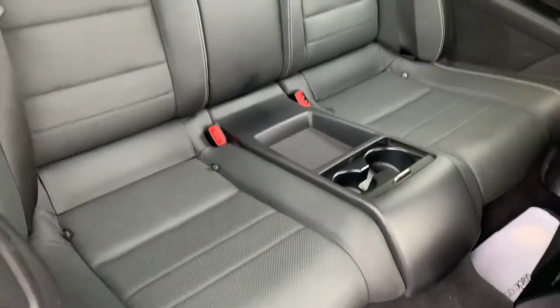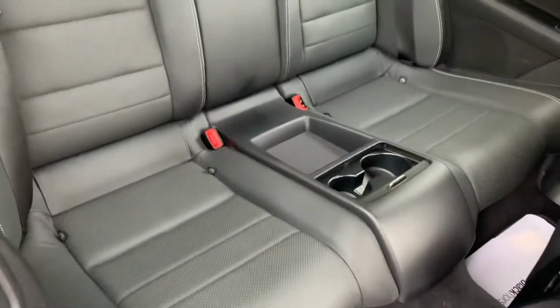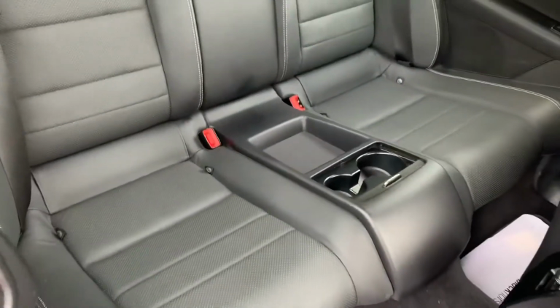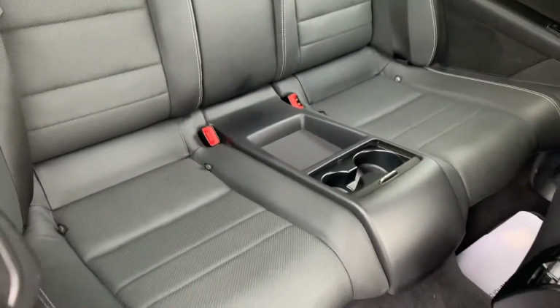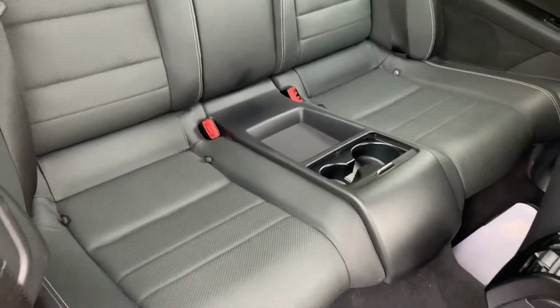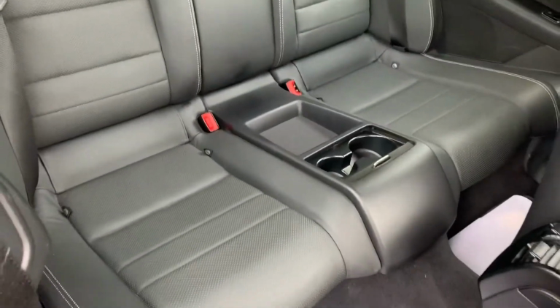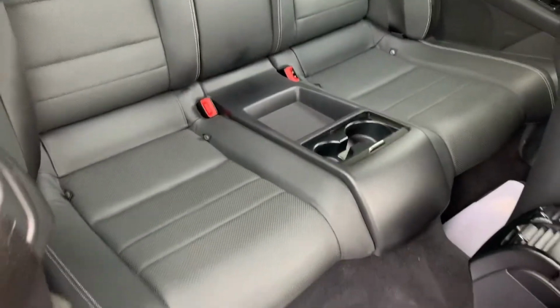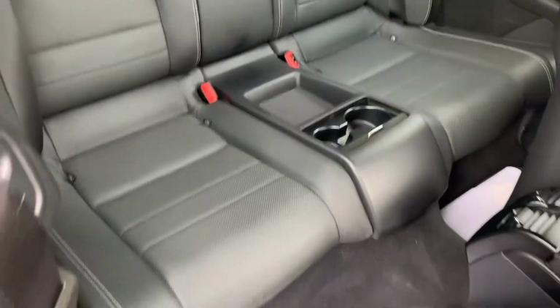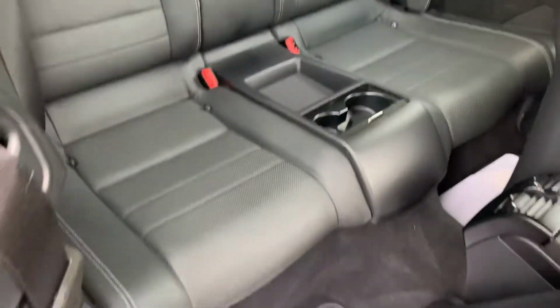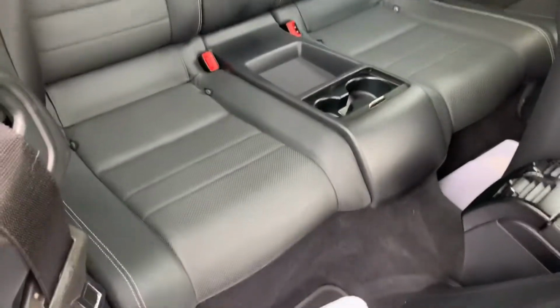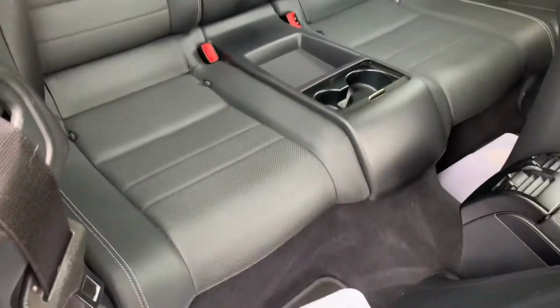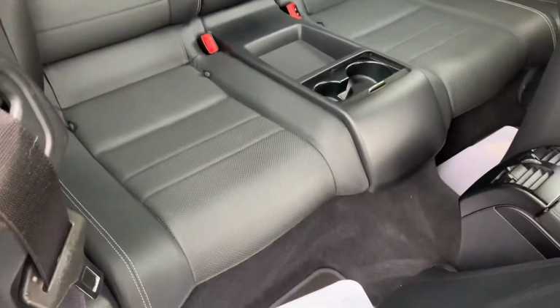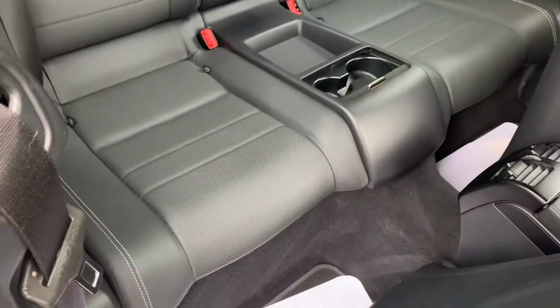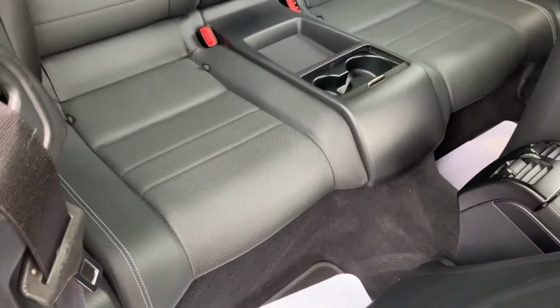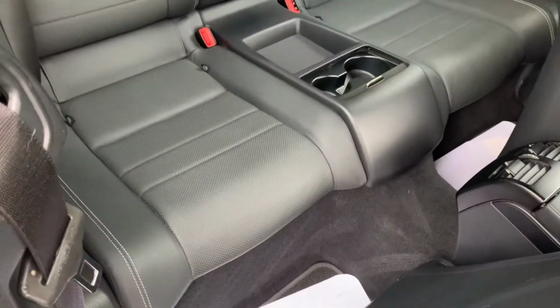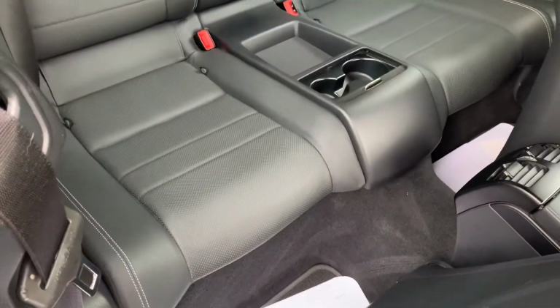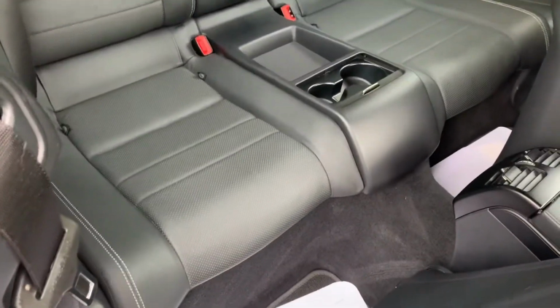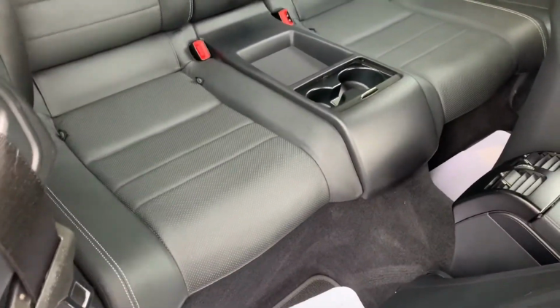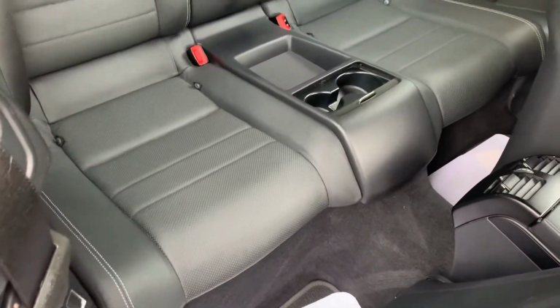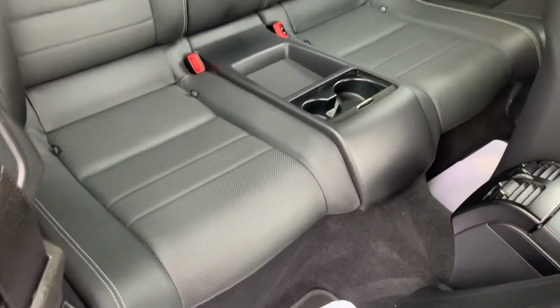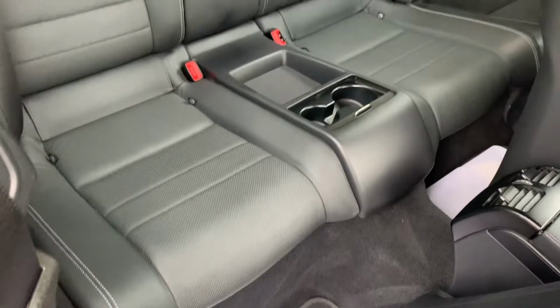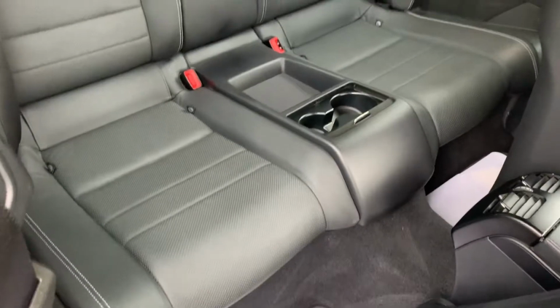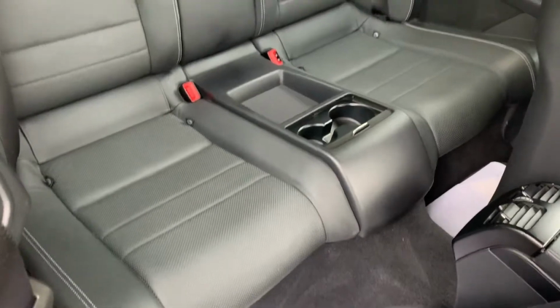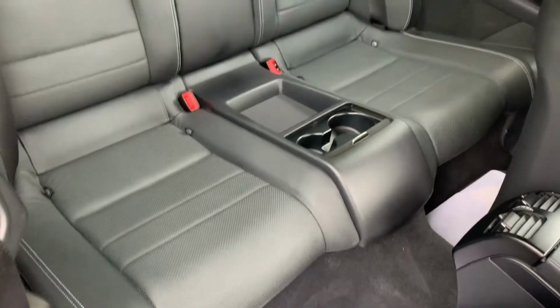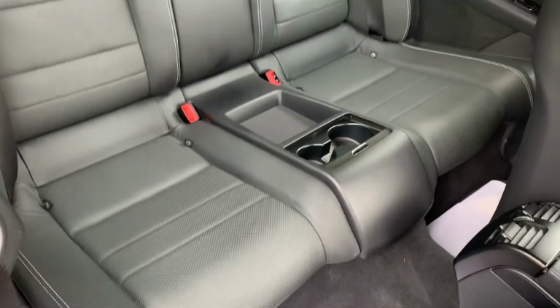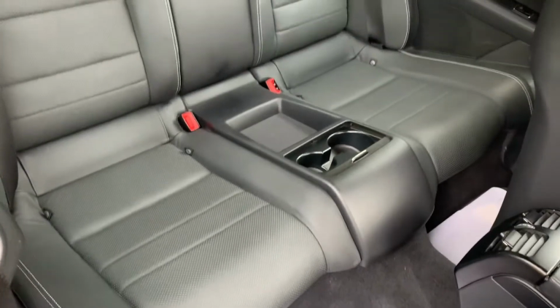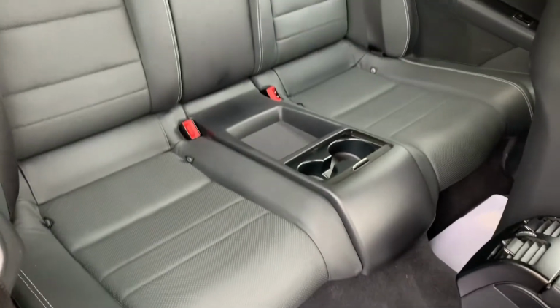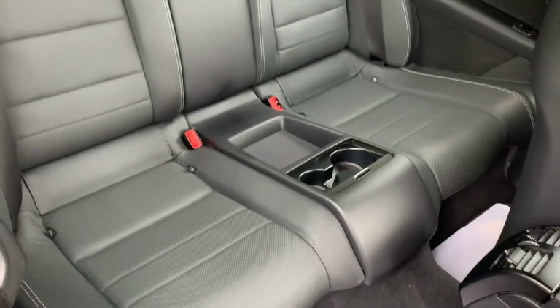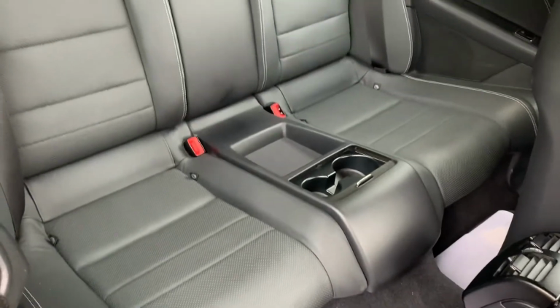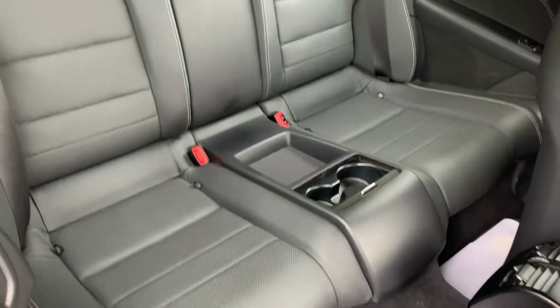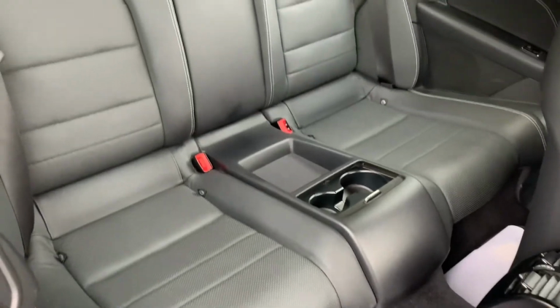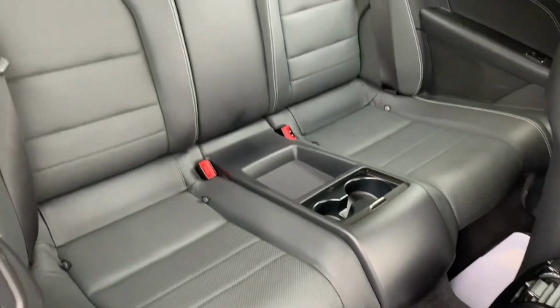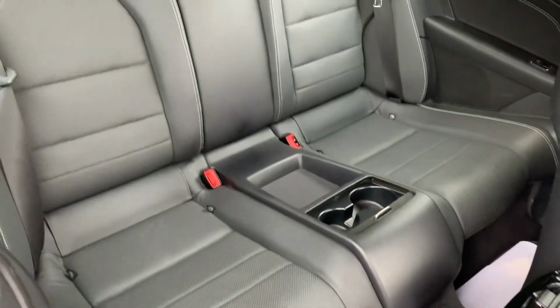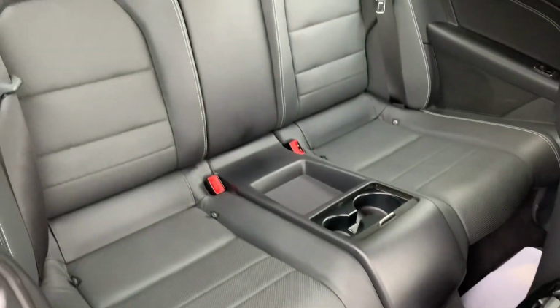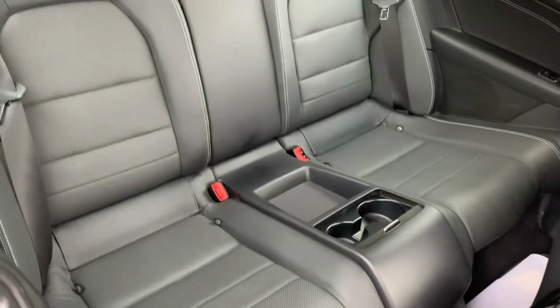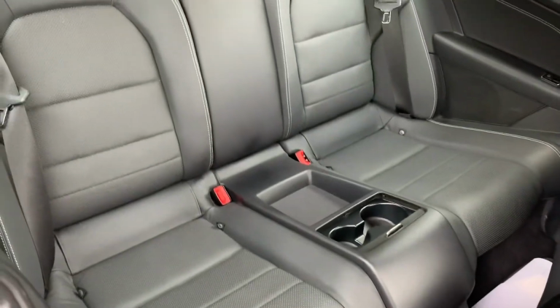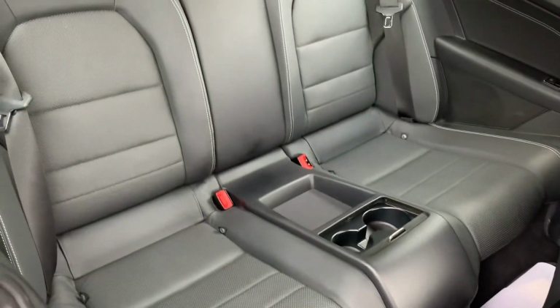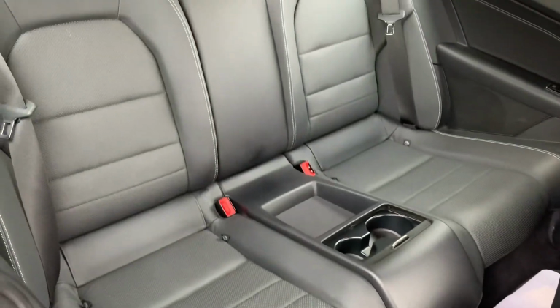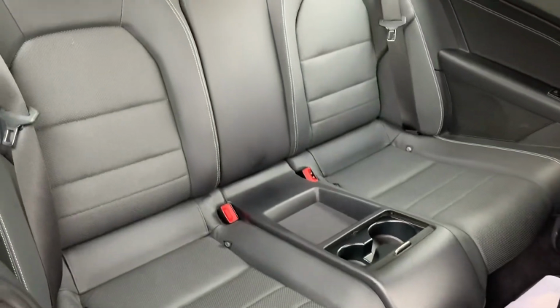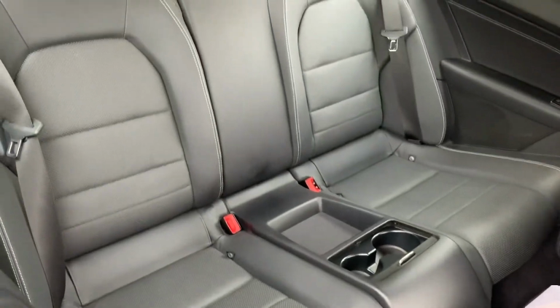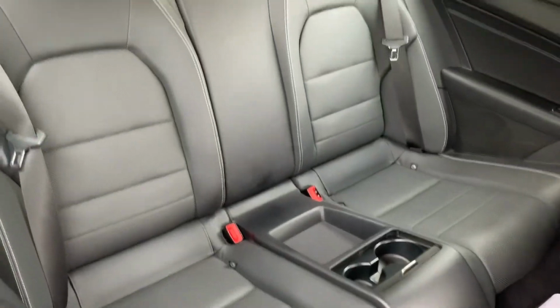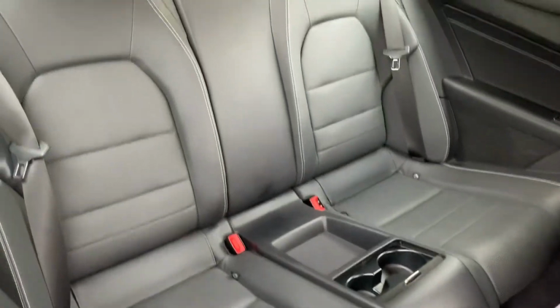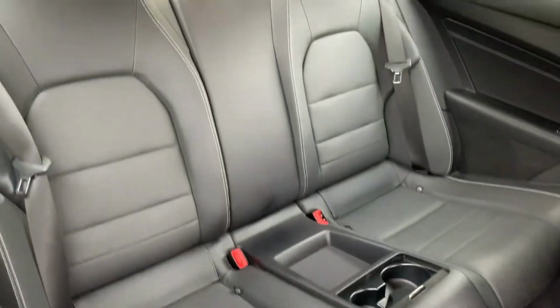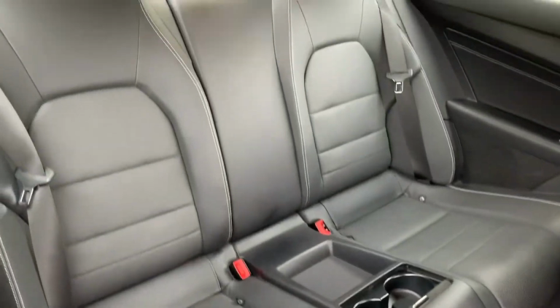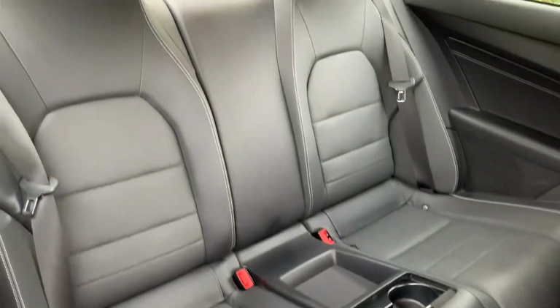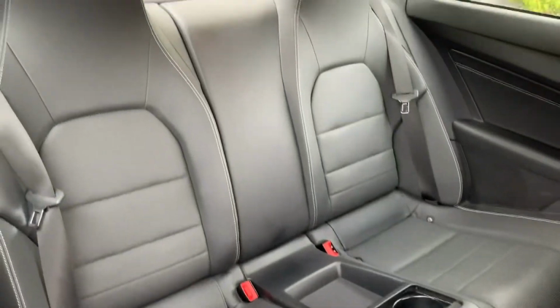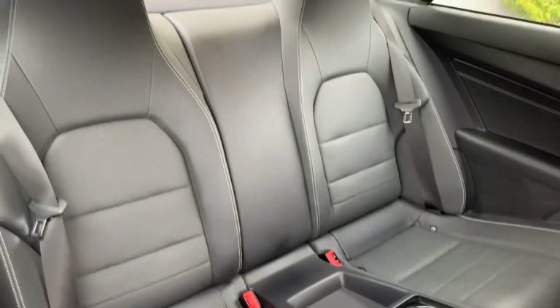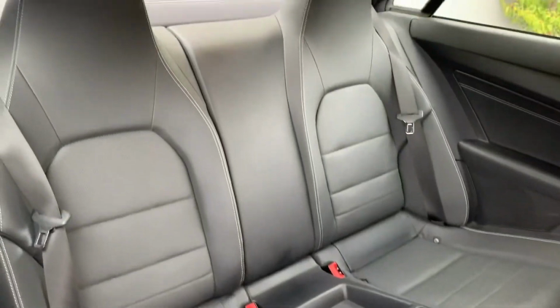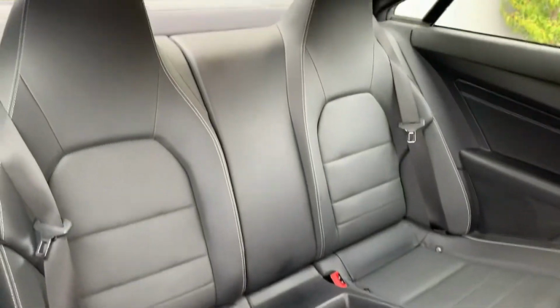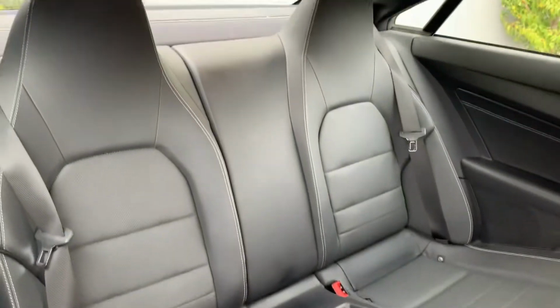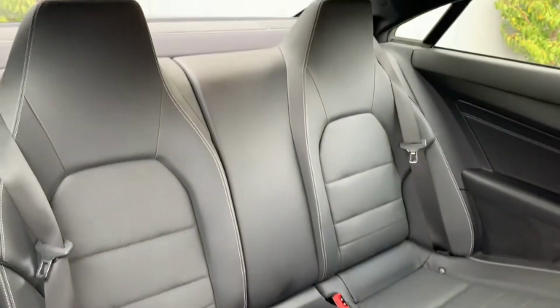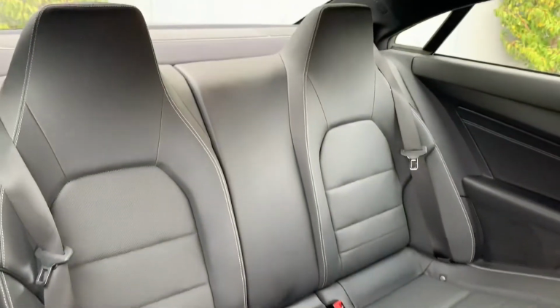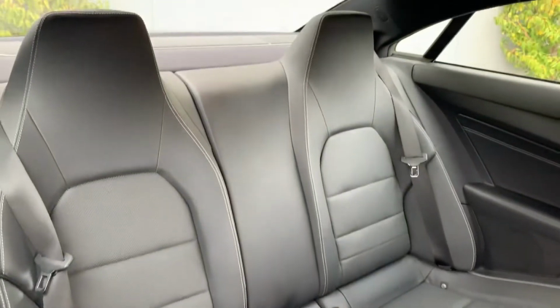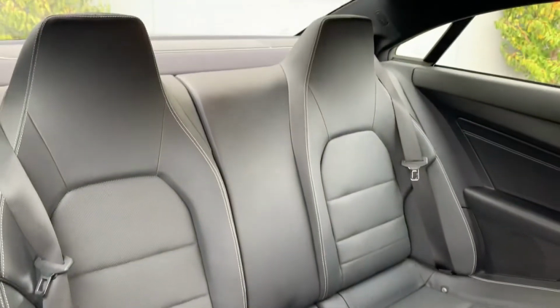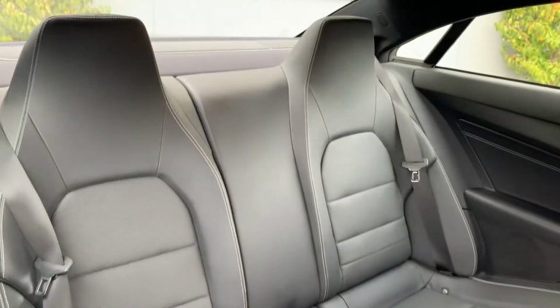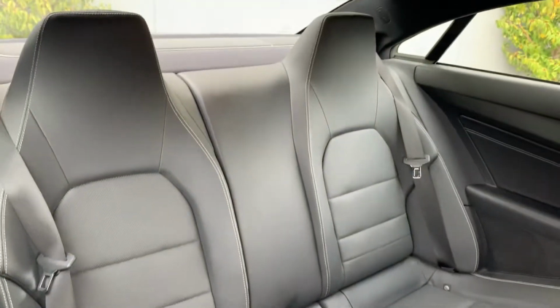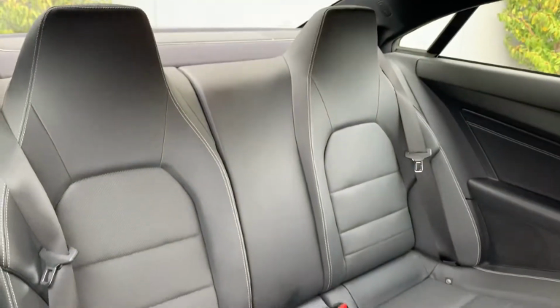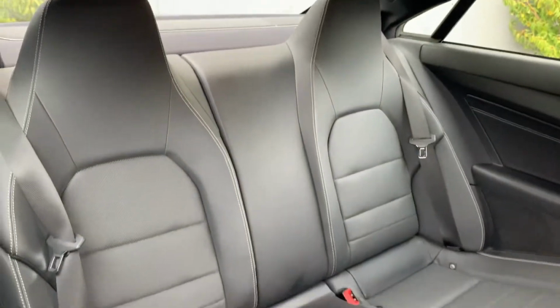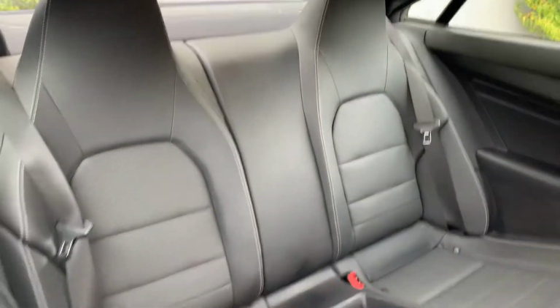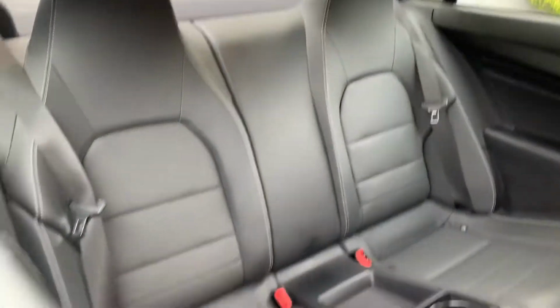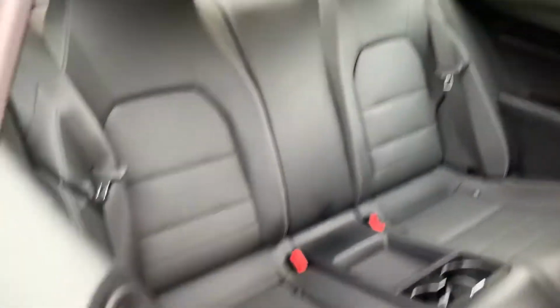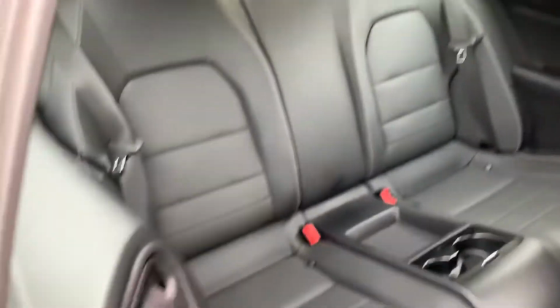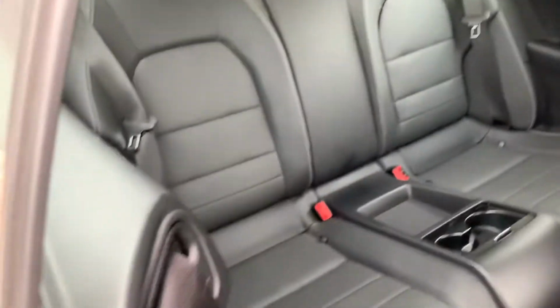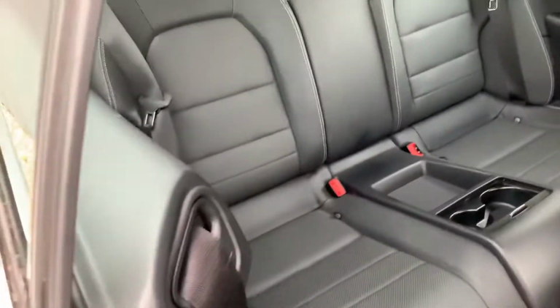And plenty of room in the back as well, with two cup holders and a tray and a seat either side.